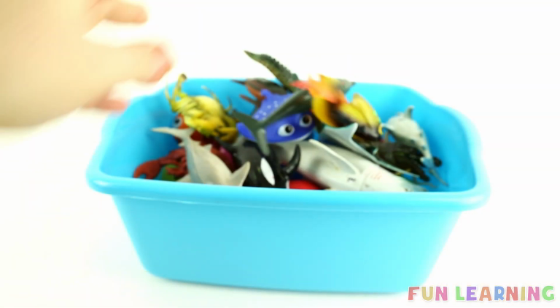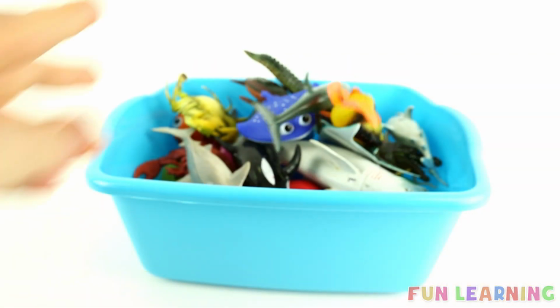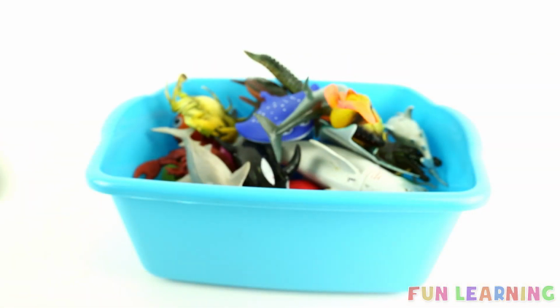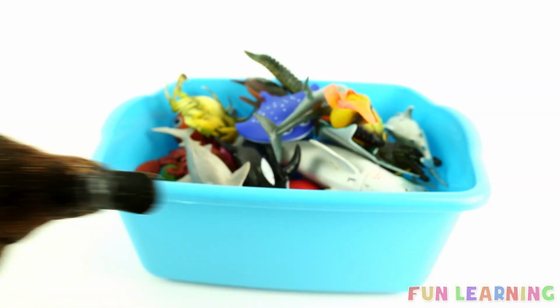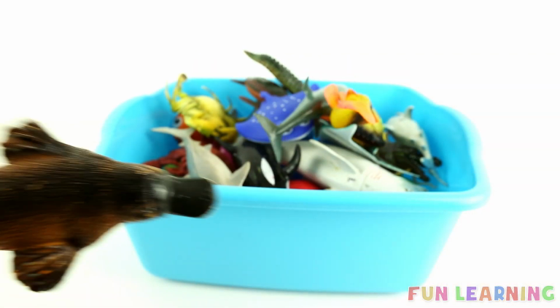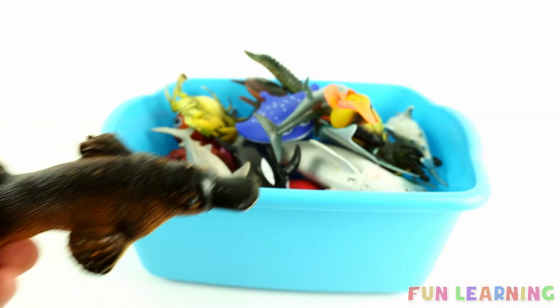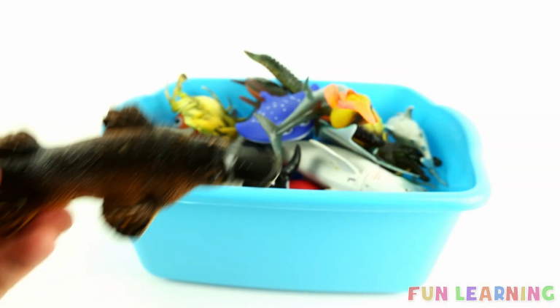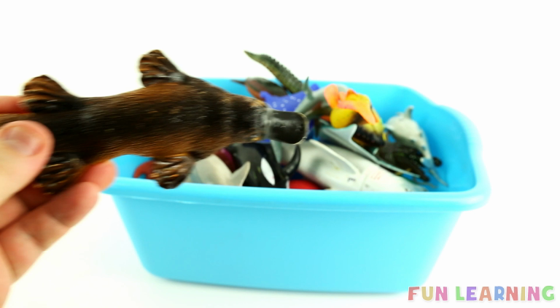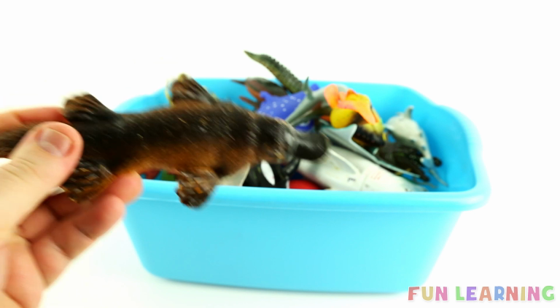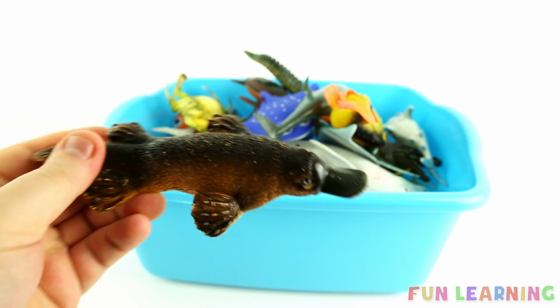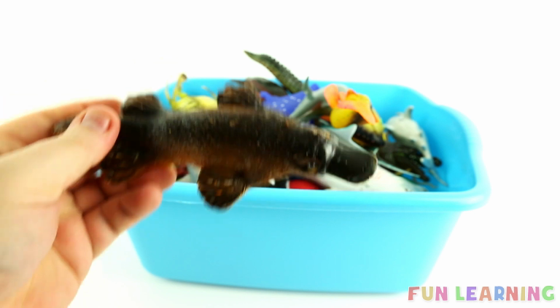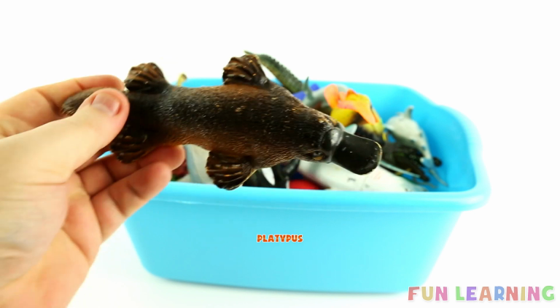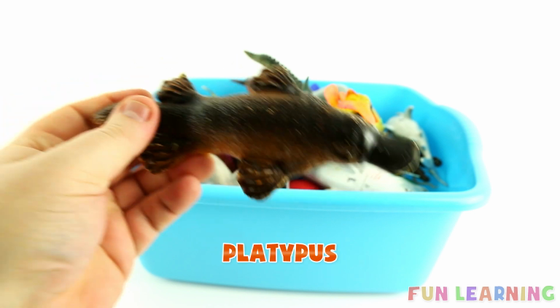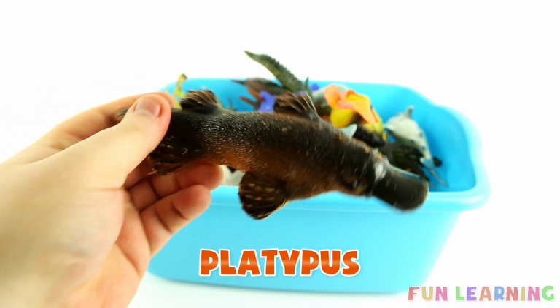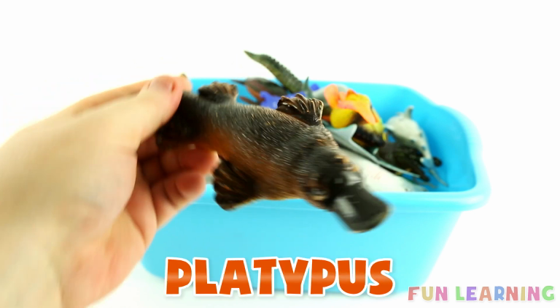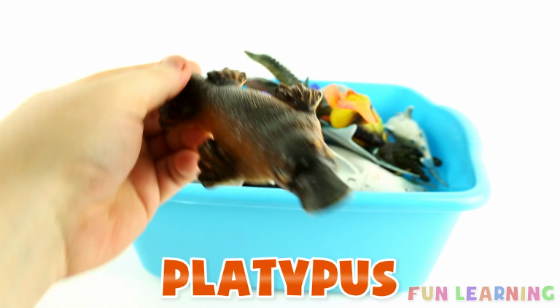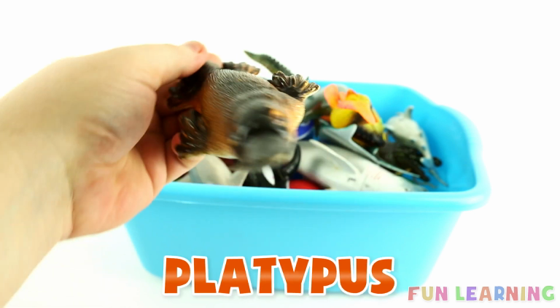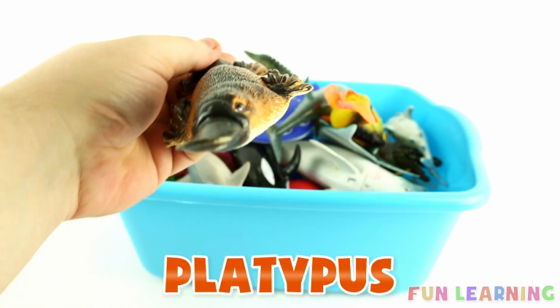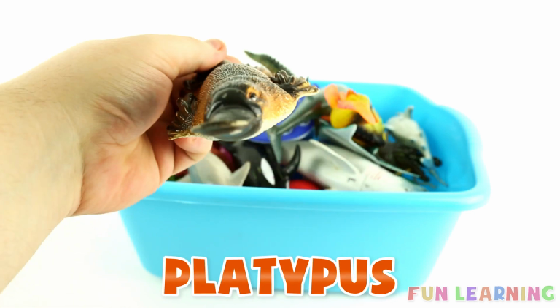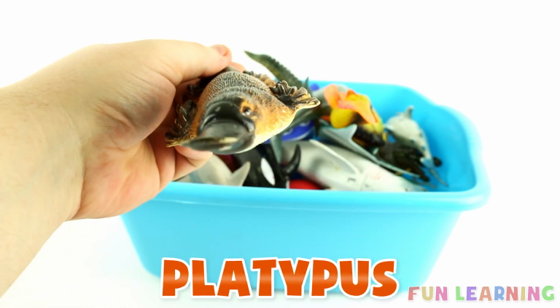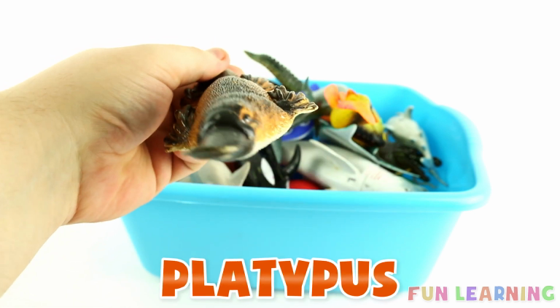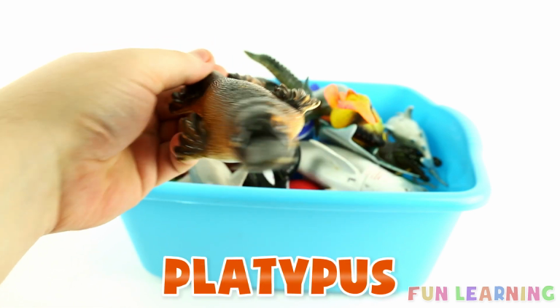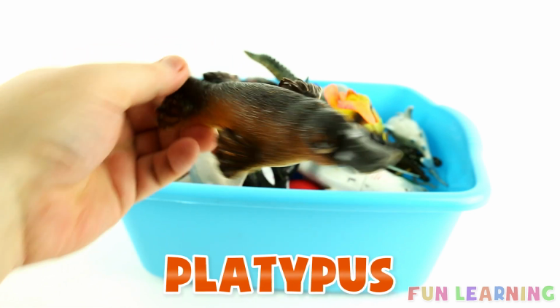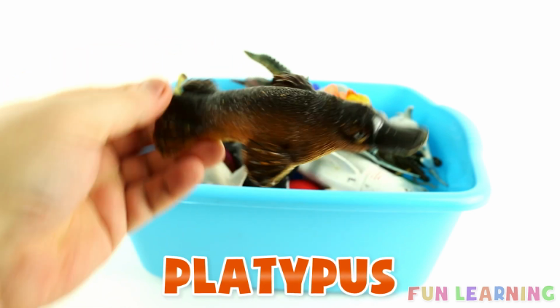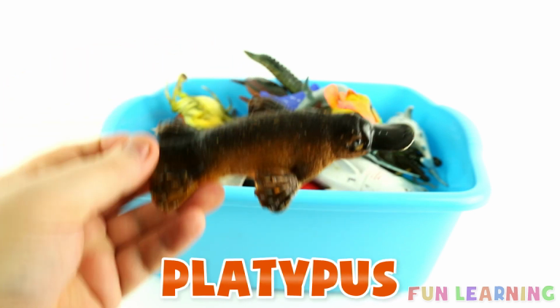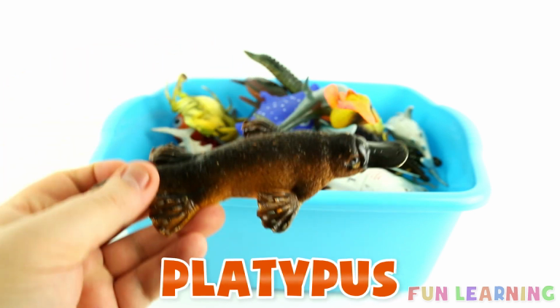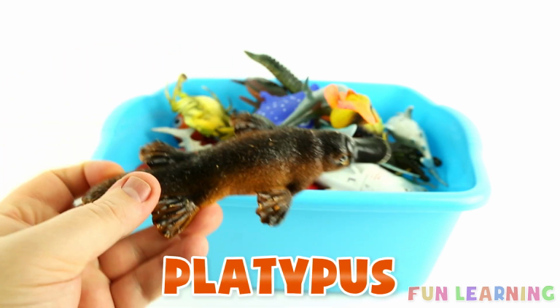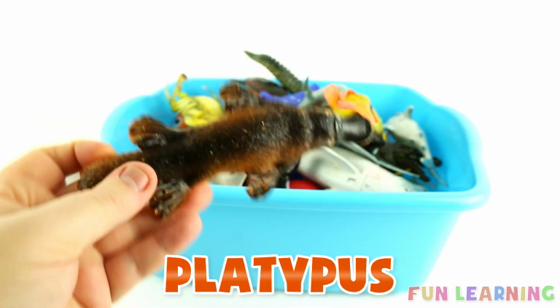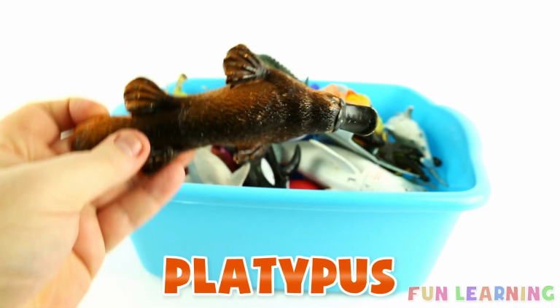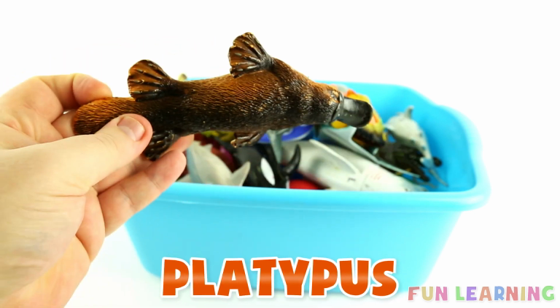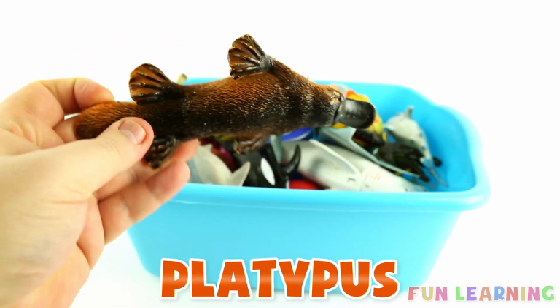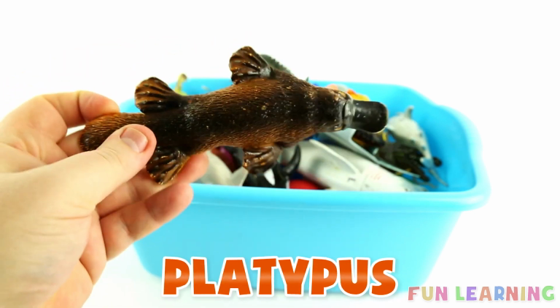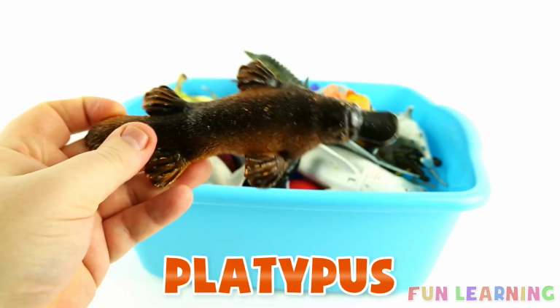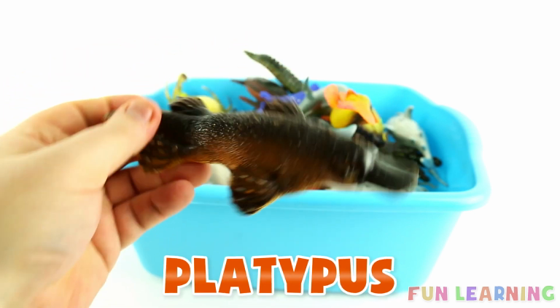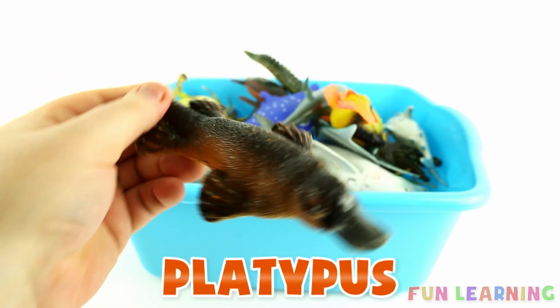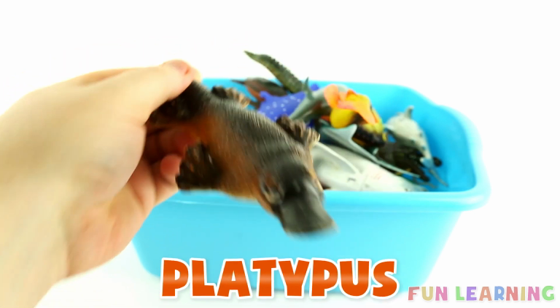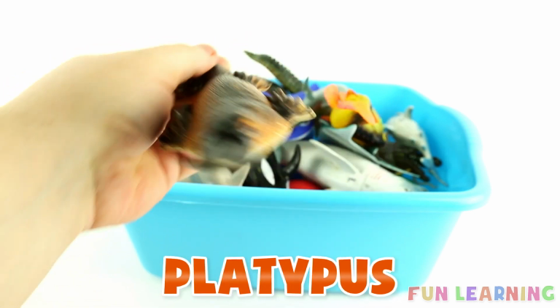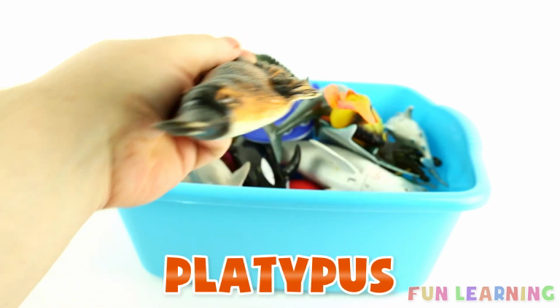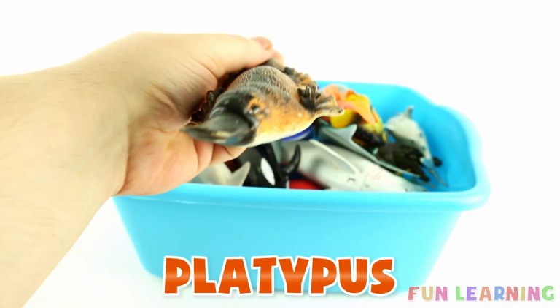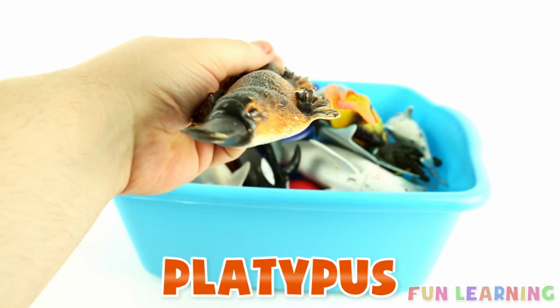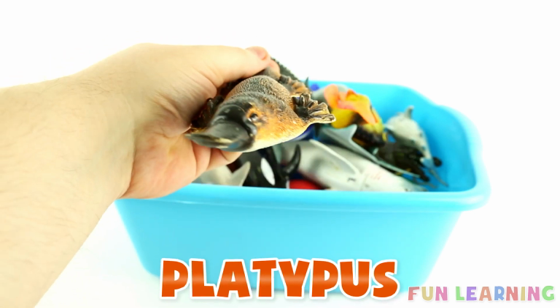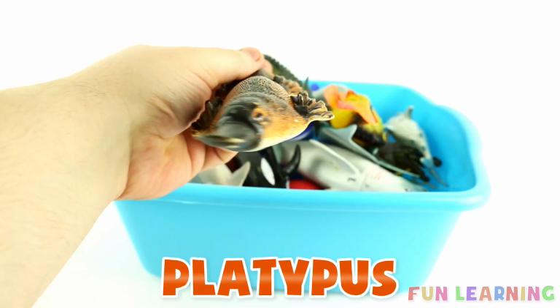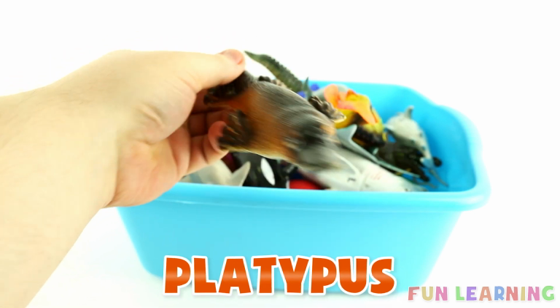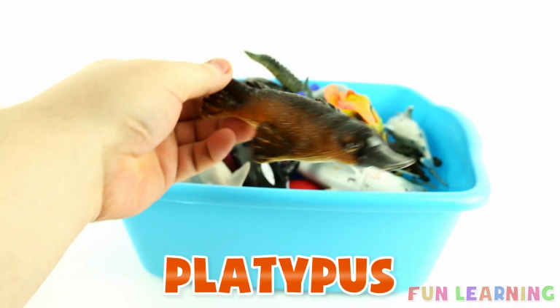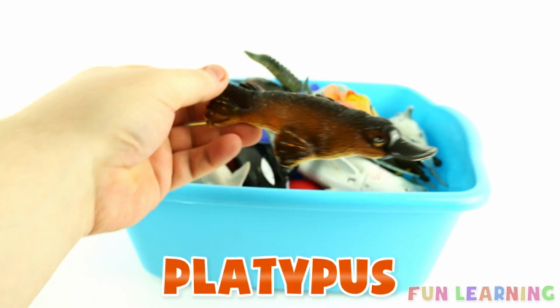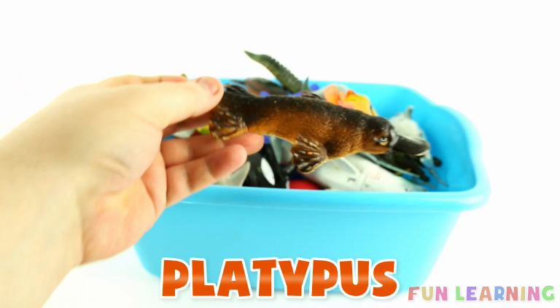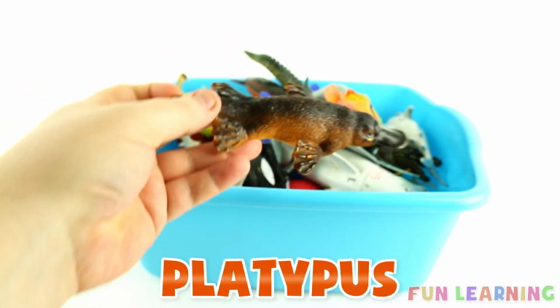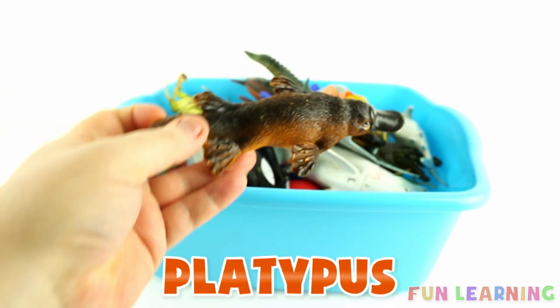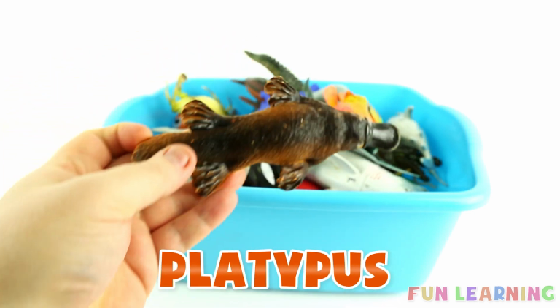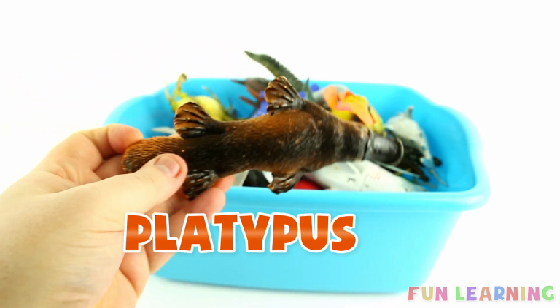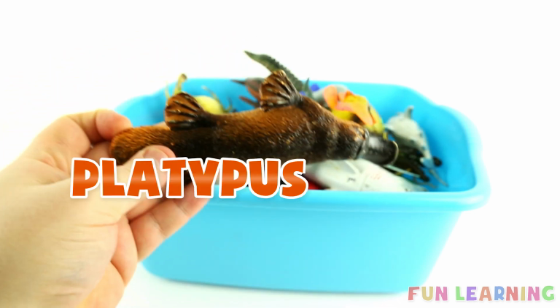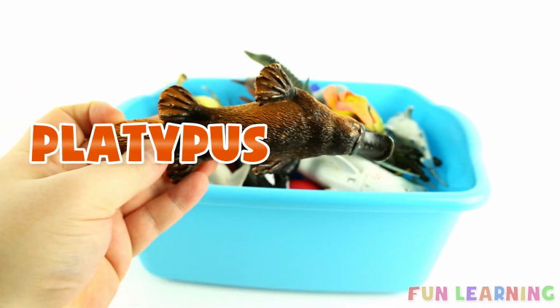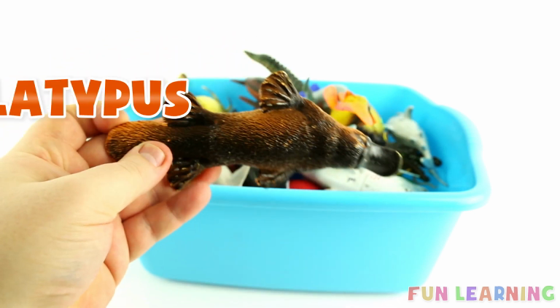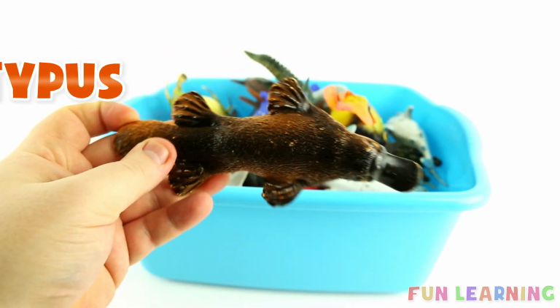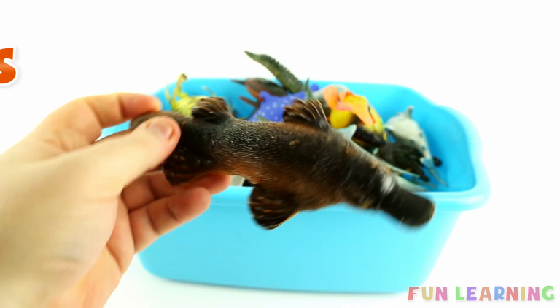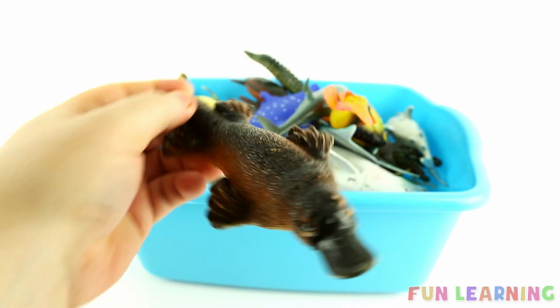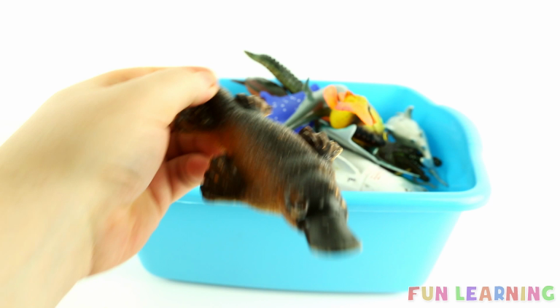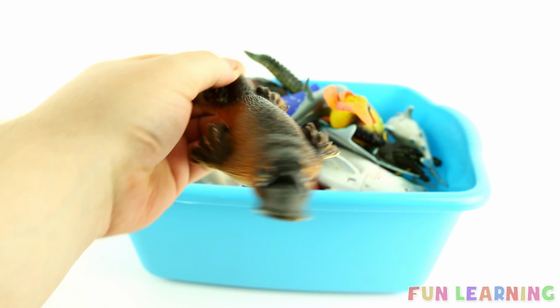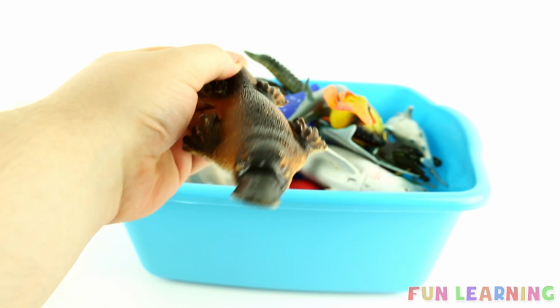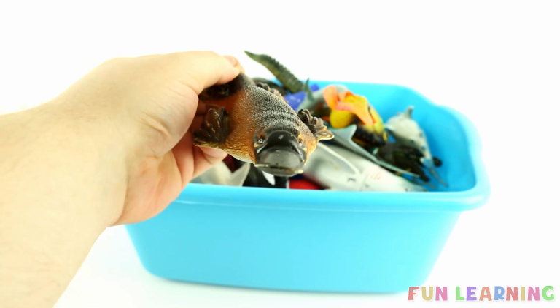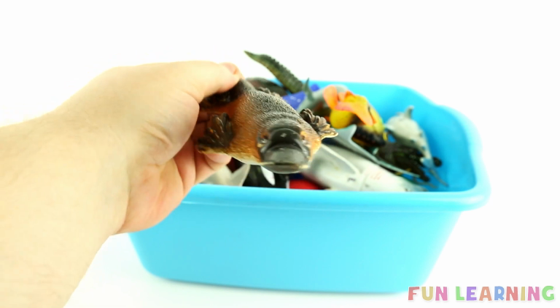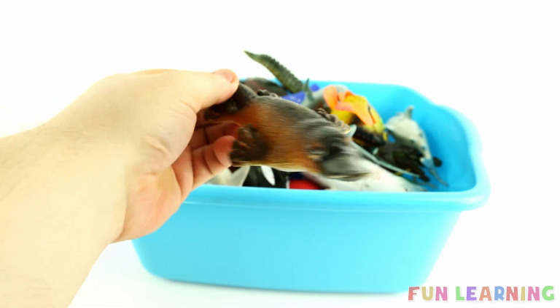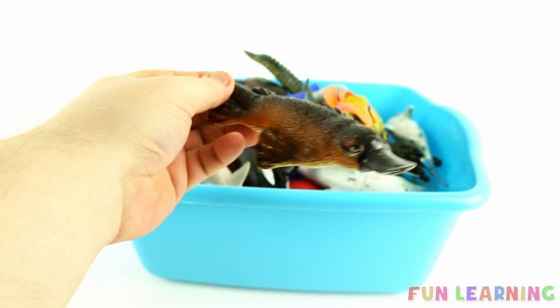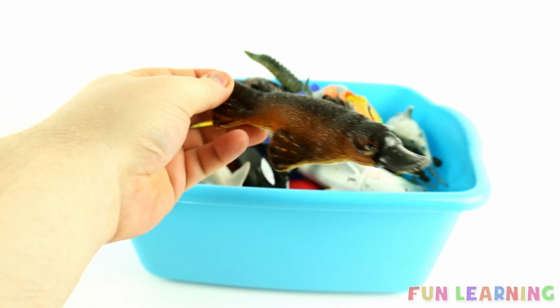P is for platypus. Say it with me, platypus. The letter P.